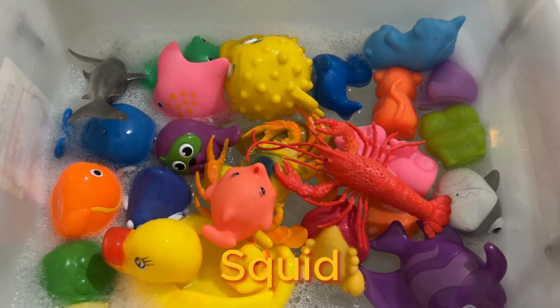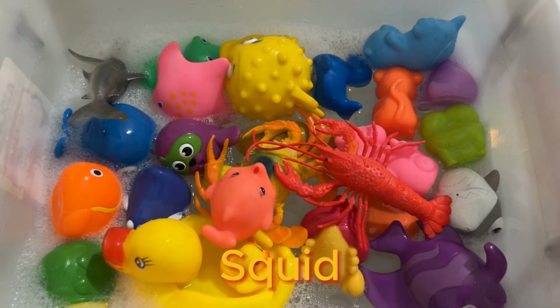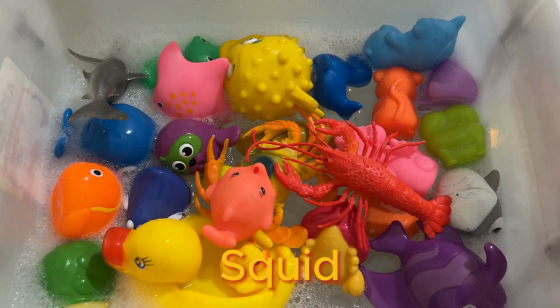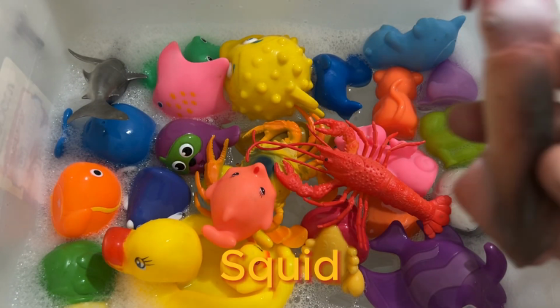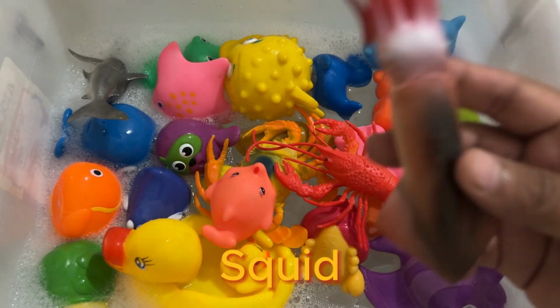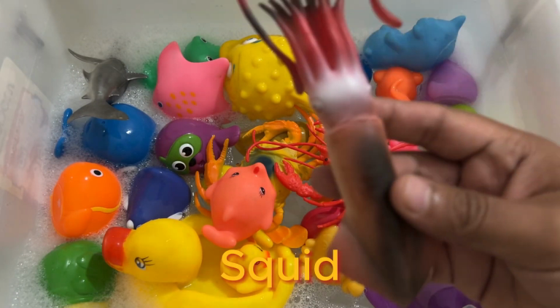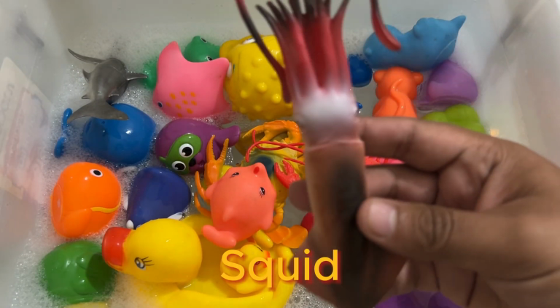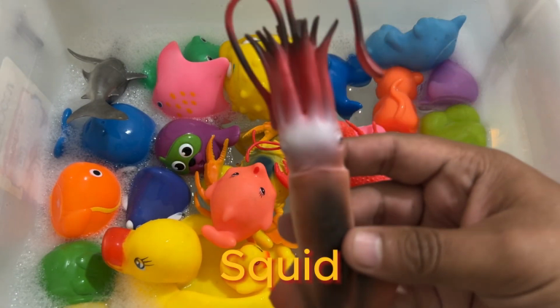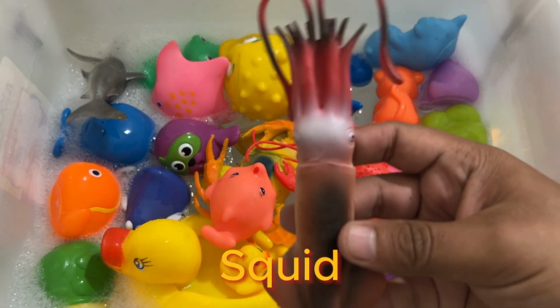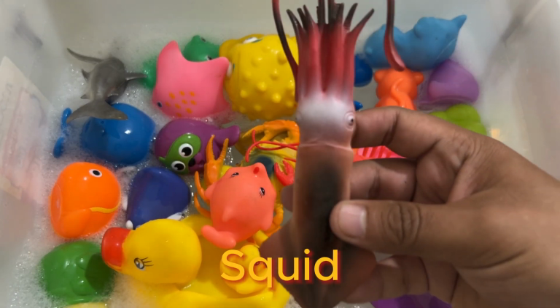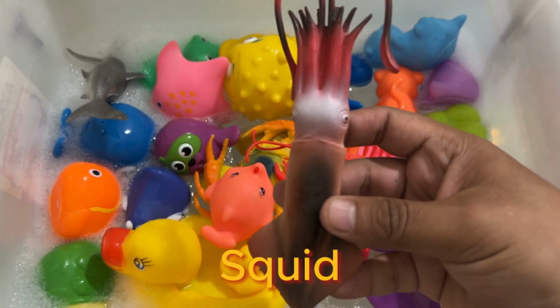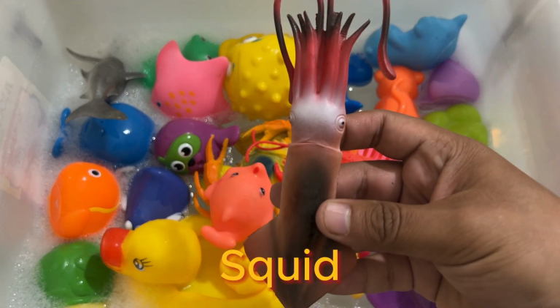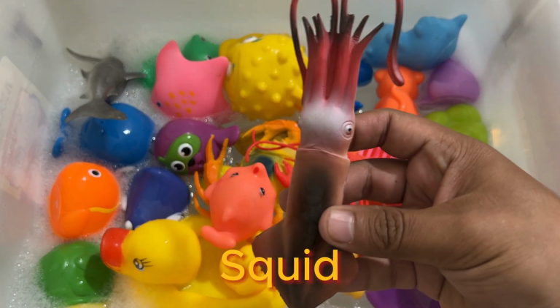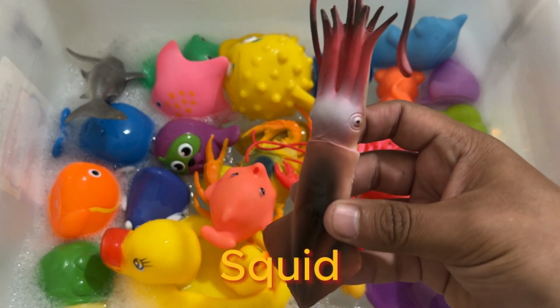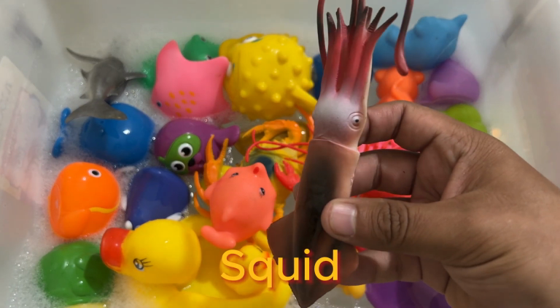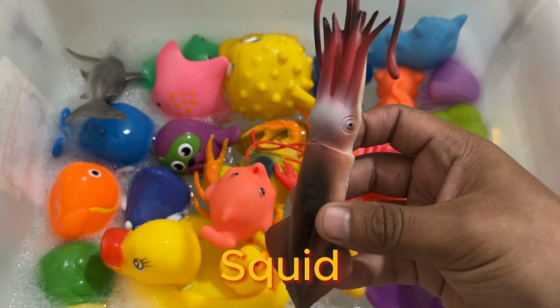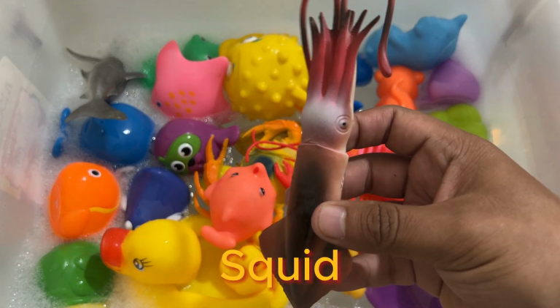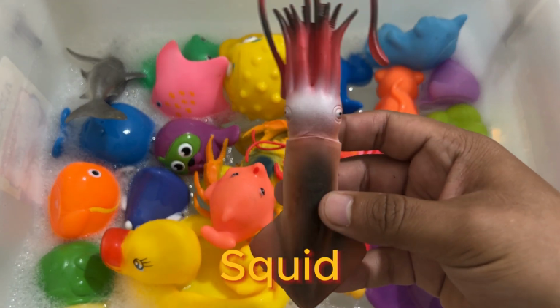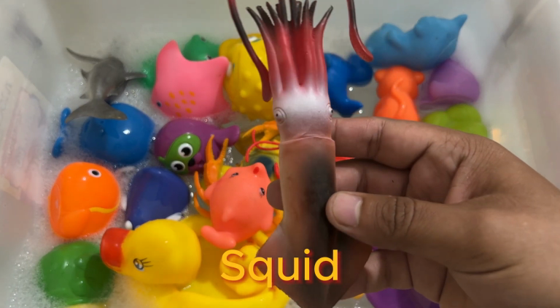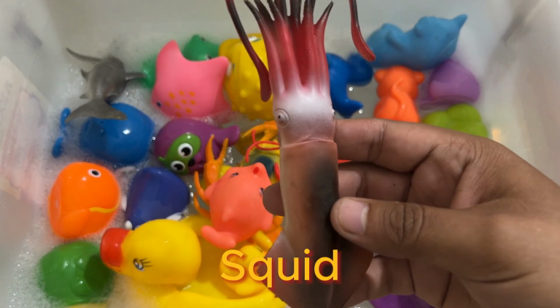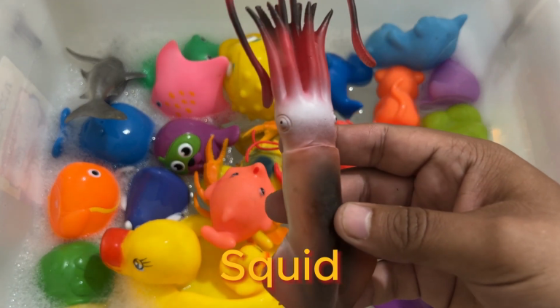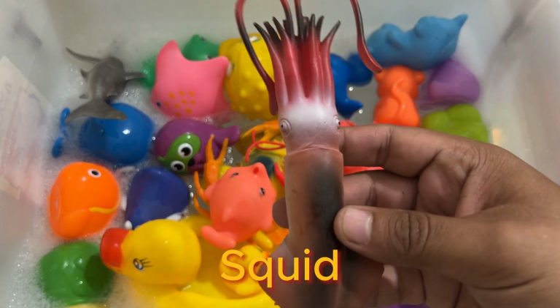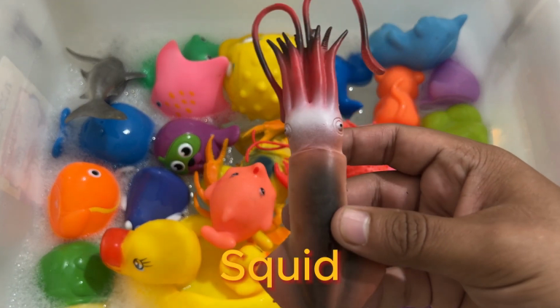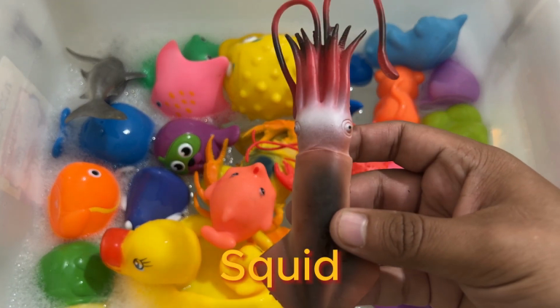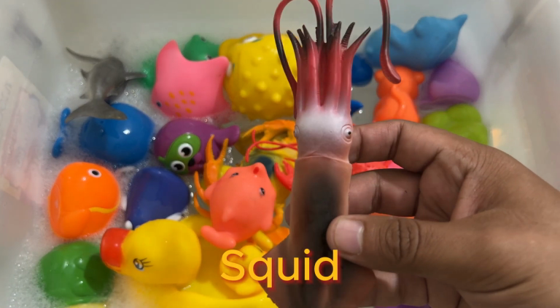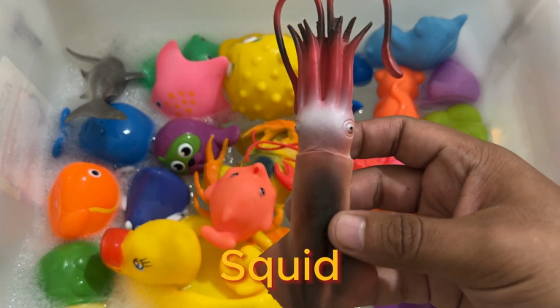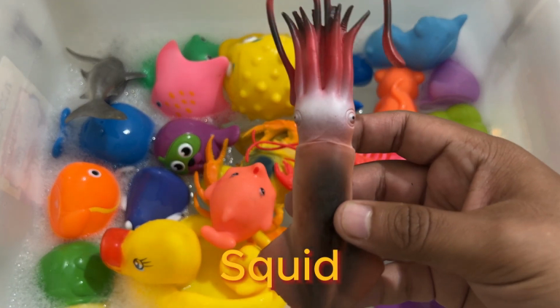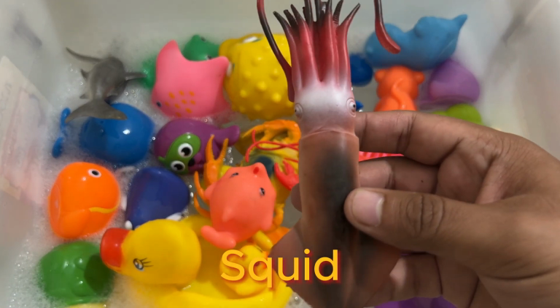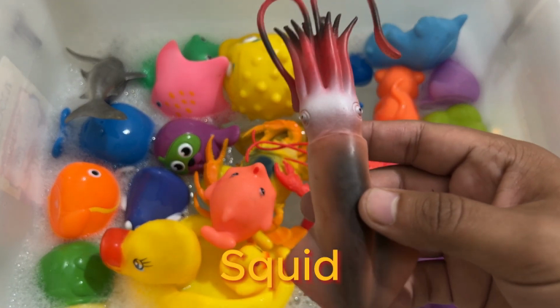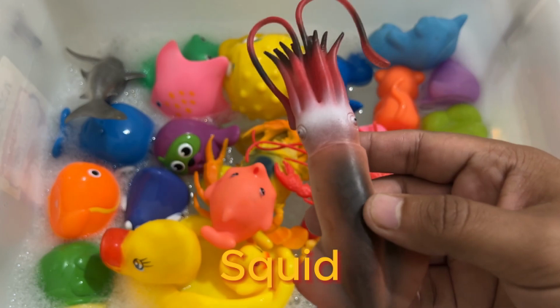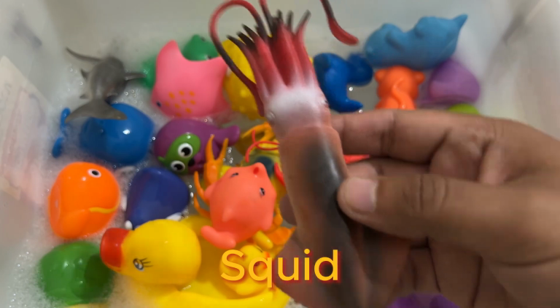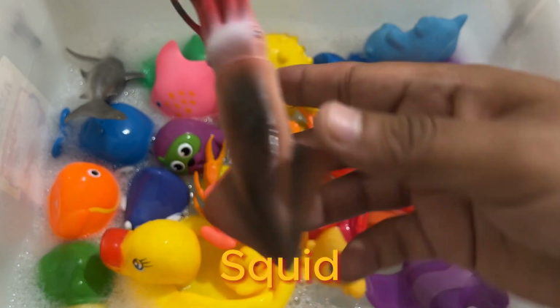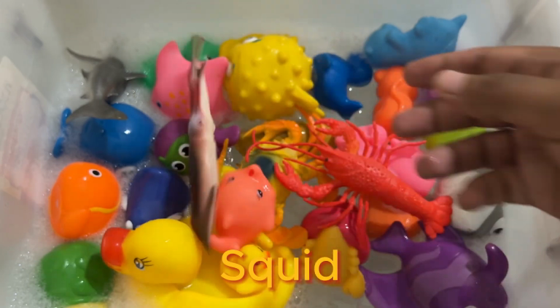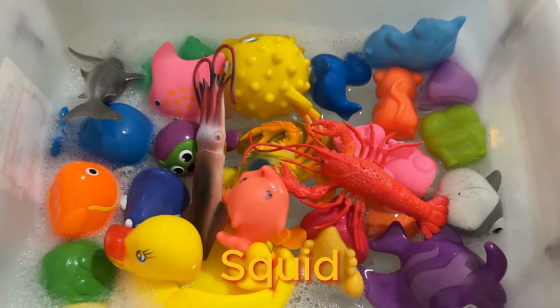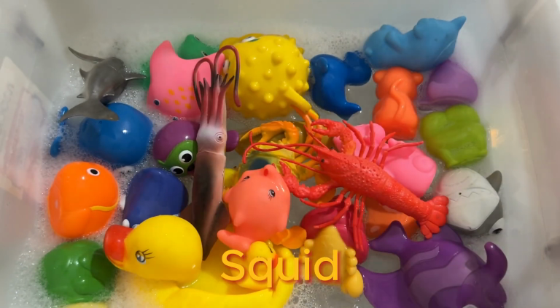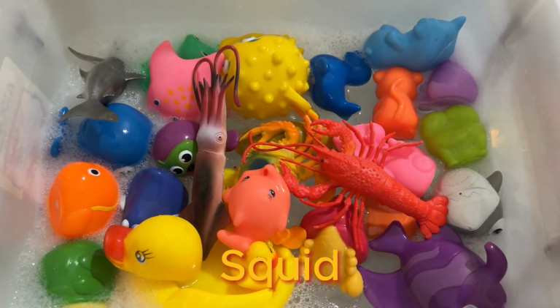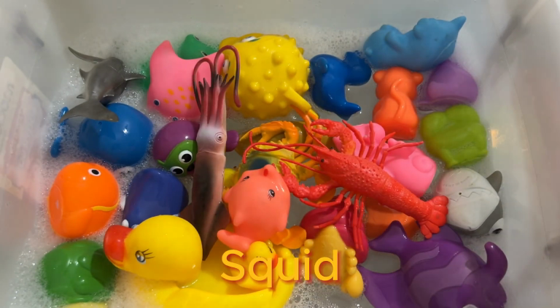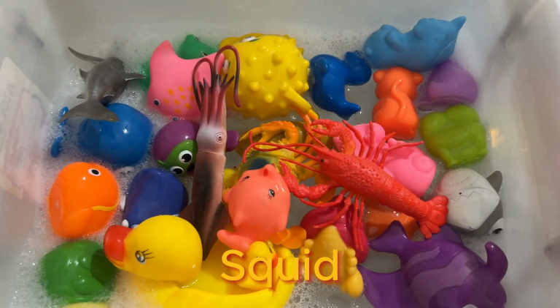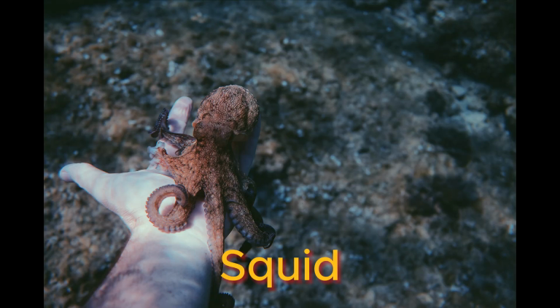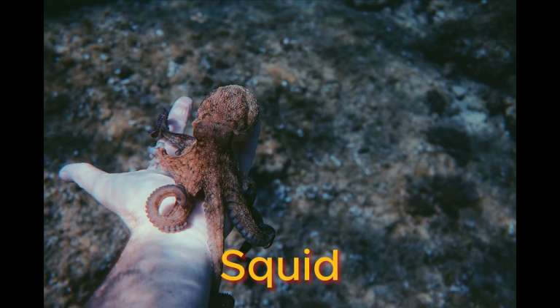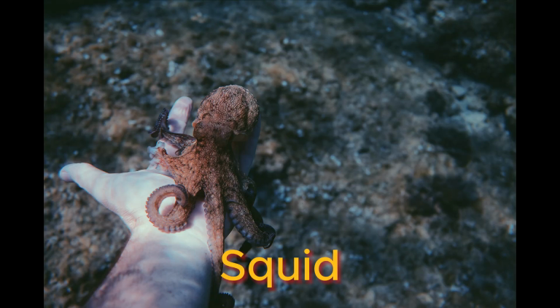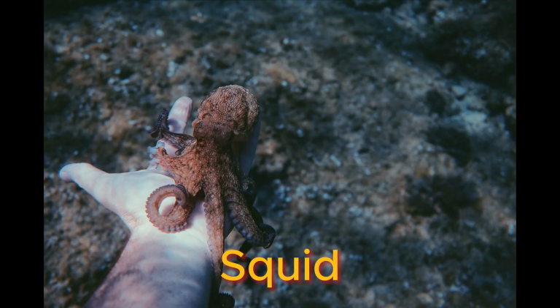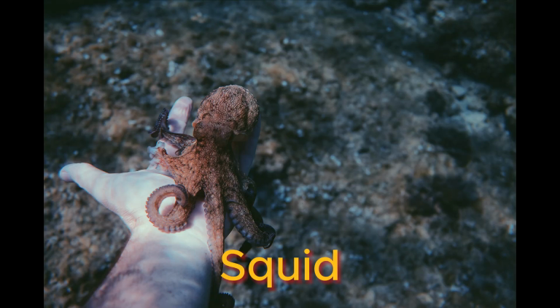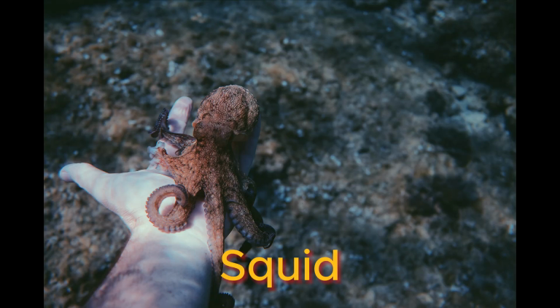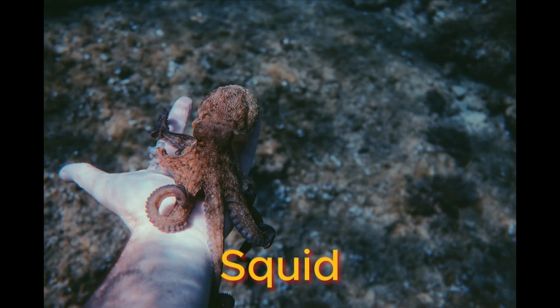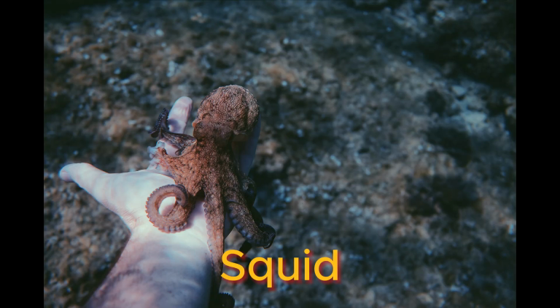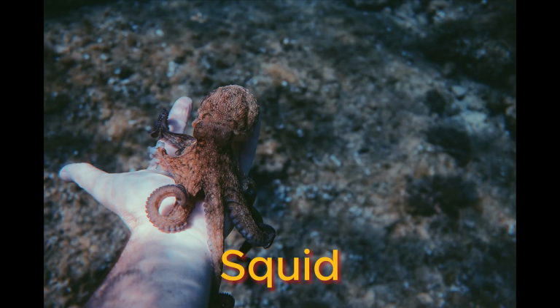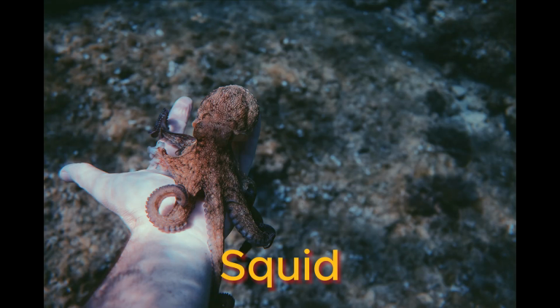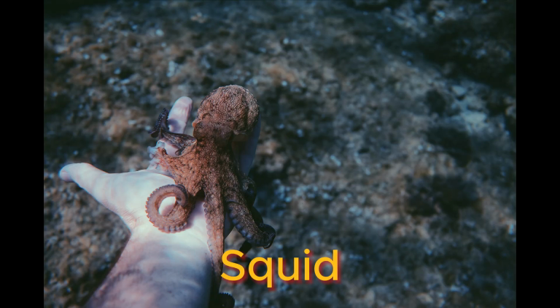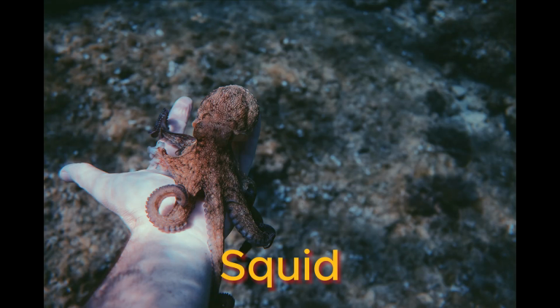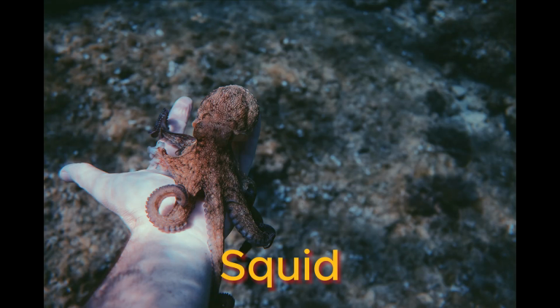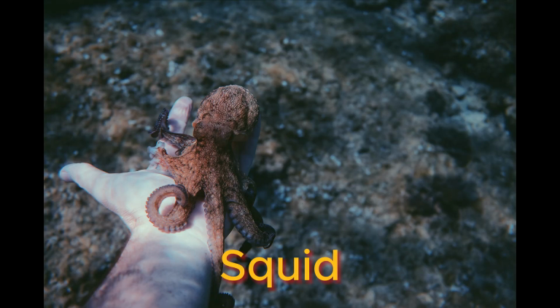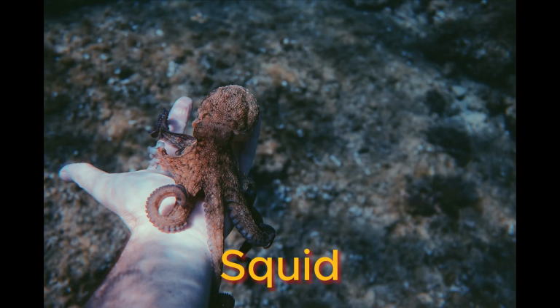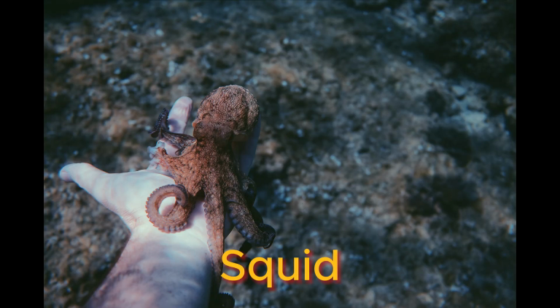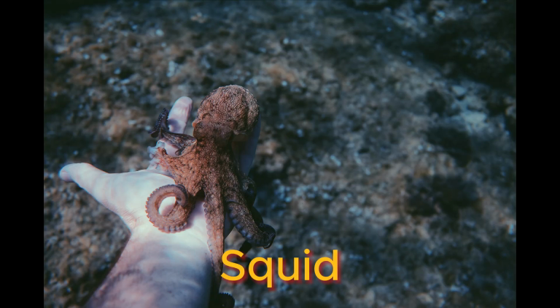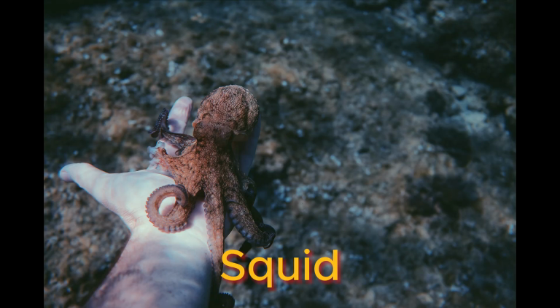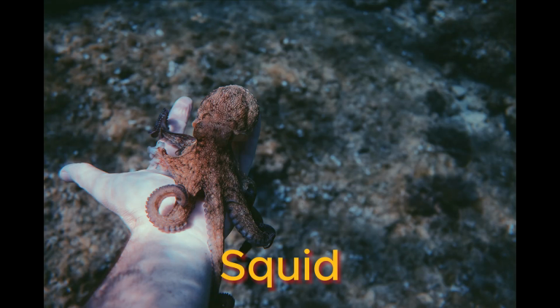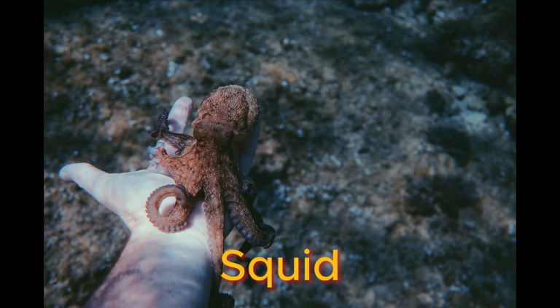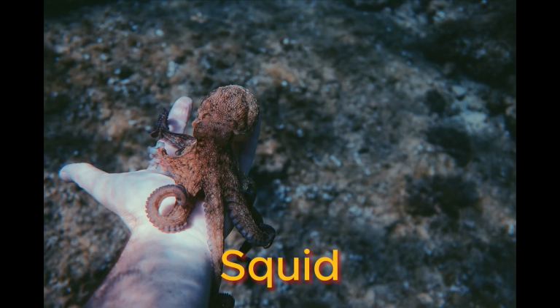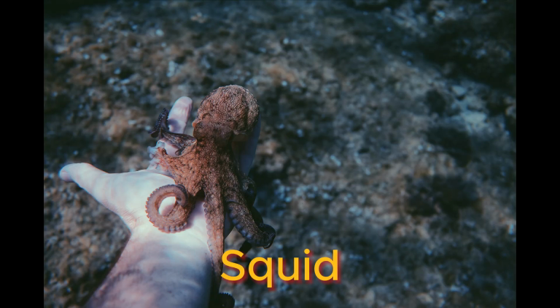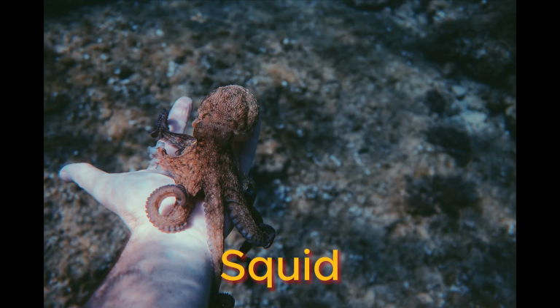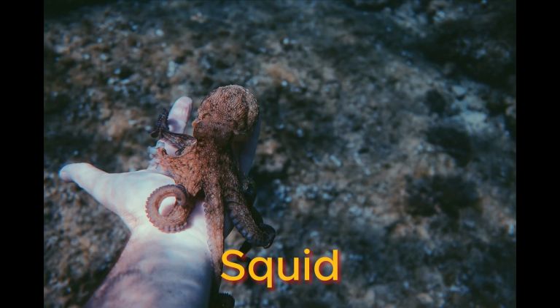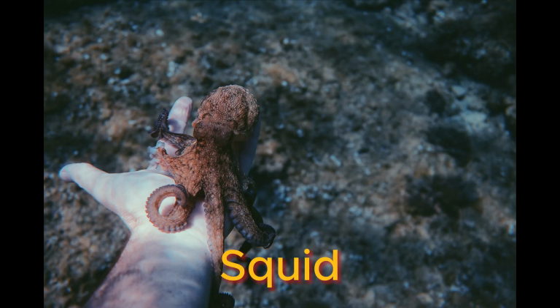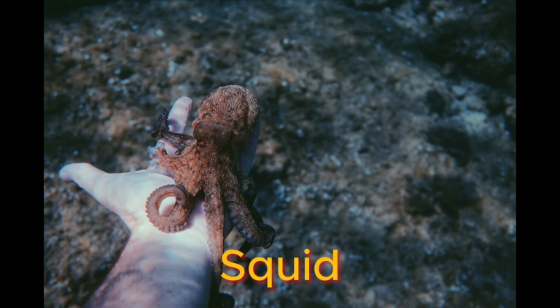Squids are intelligent creatures with impressive camouflage abilities. Squids have three hearts.